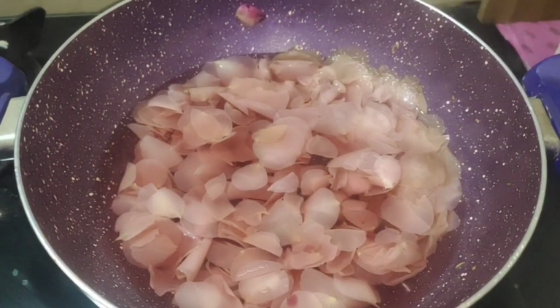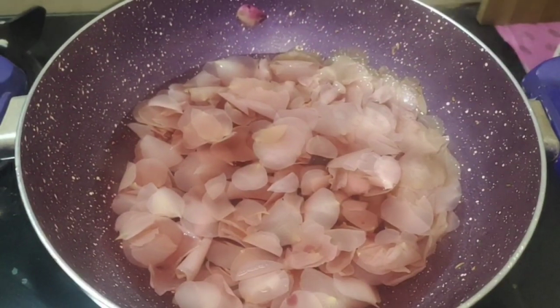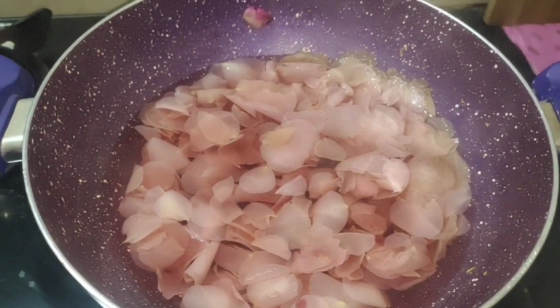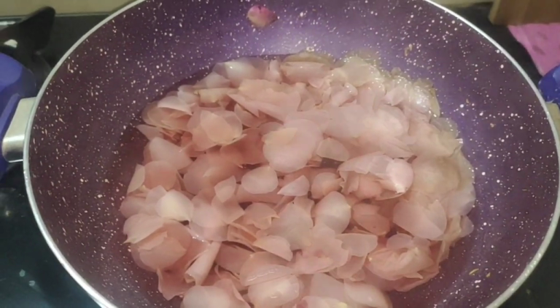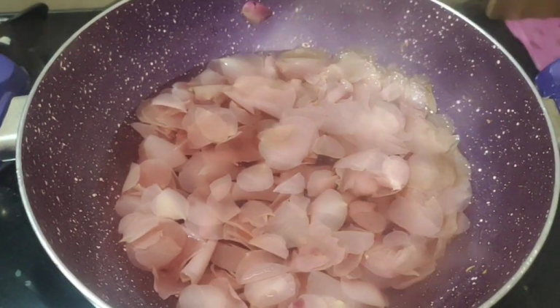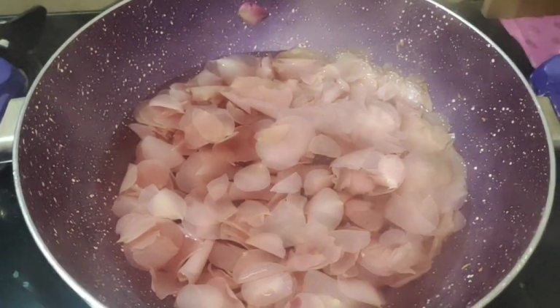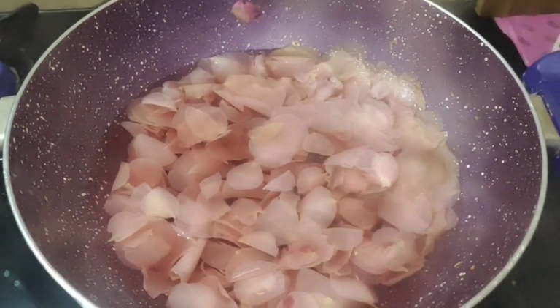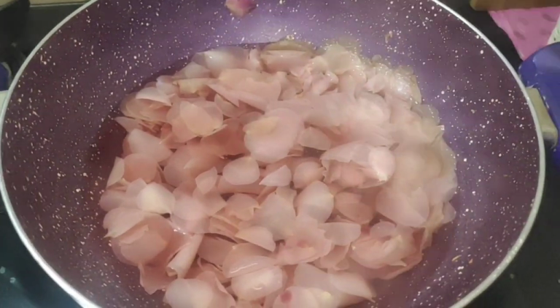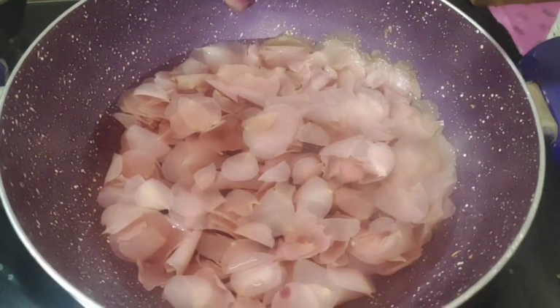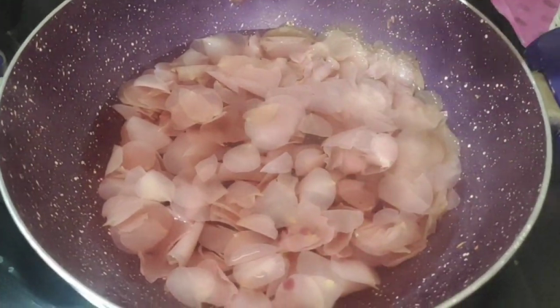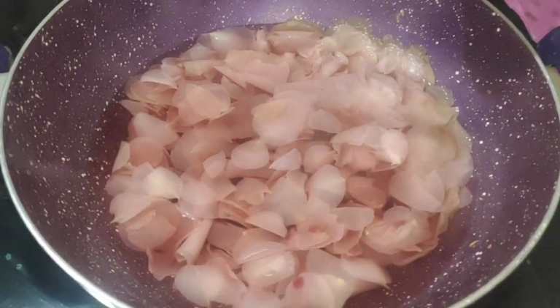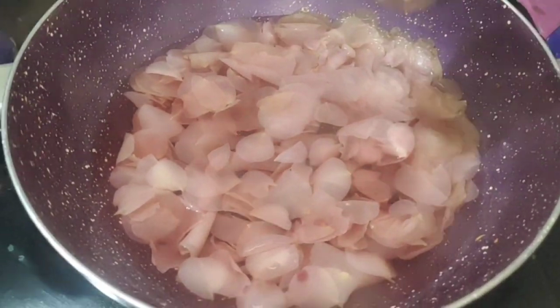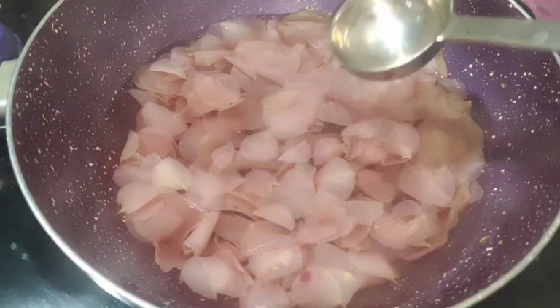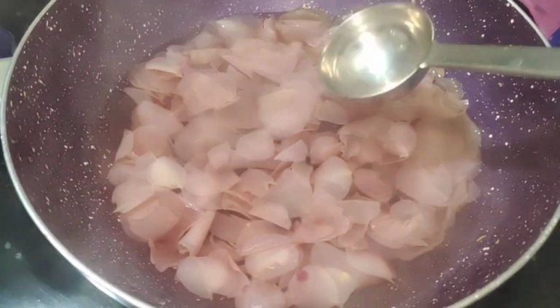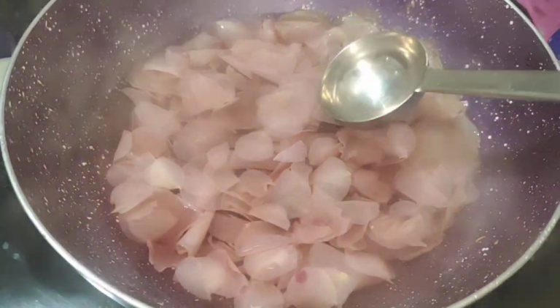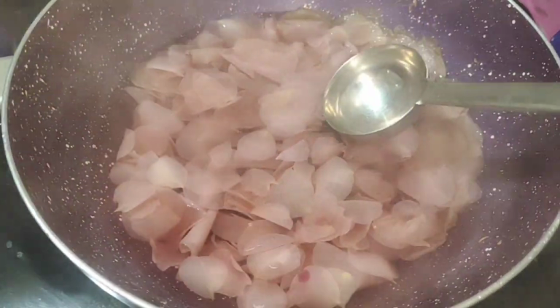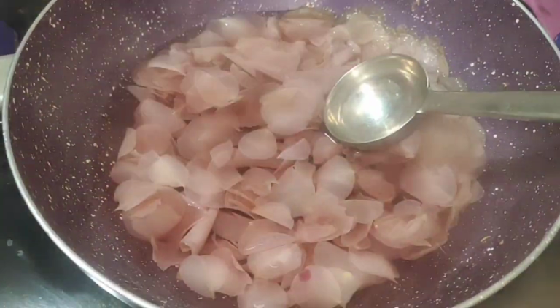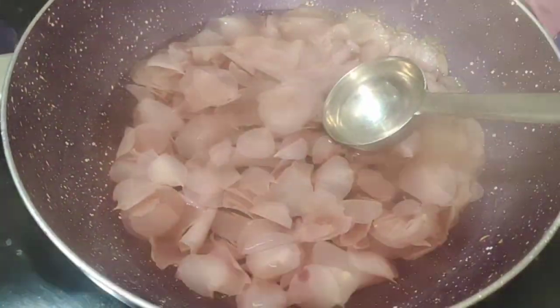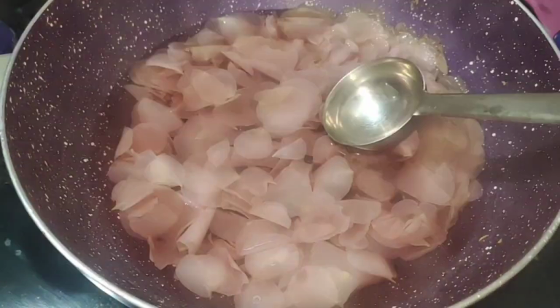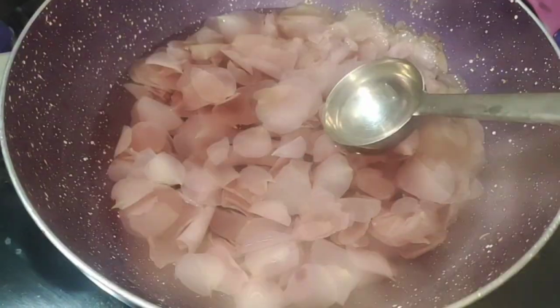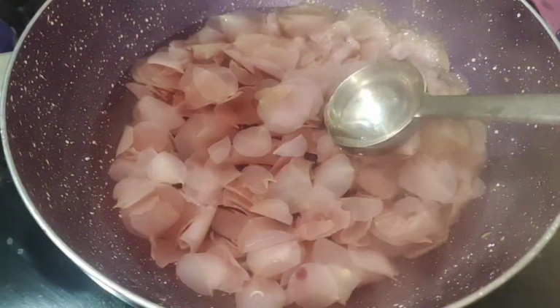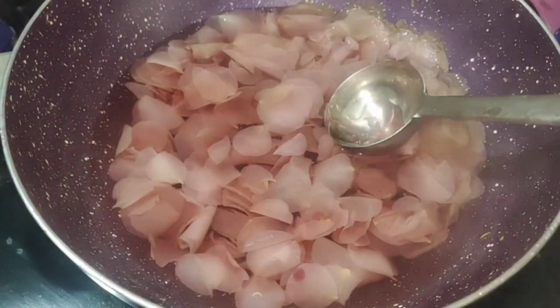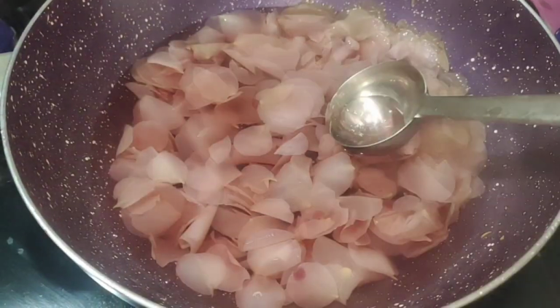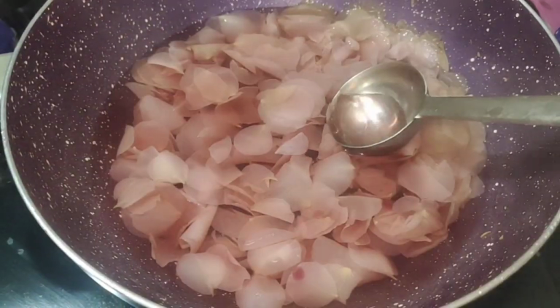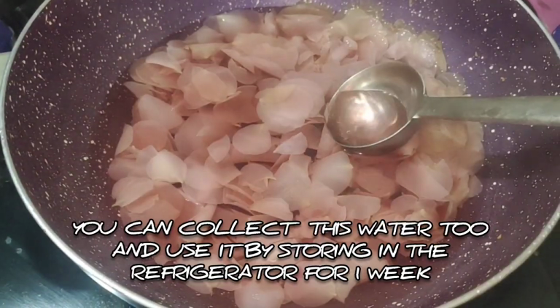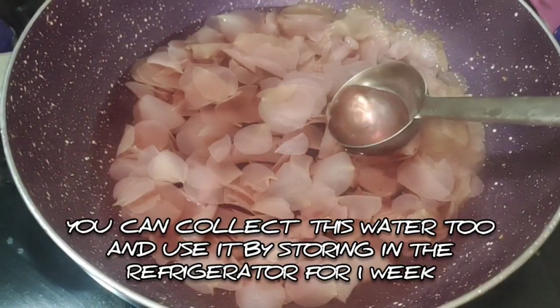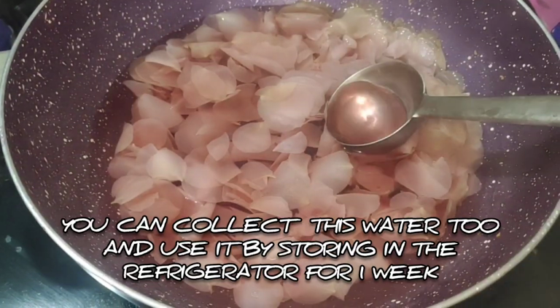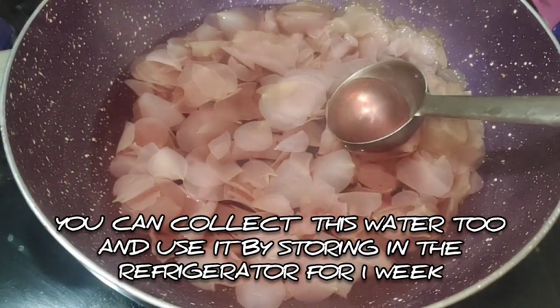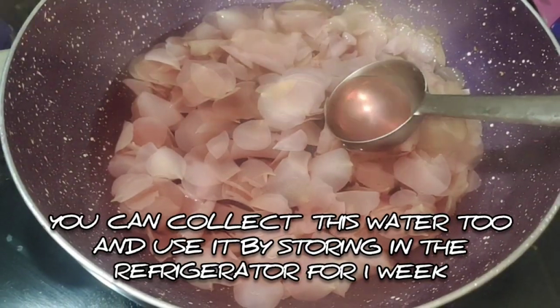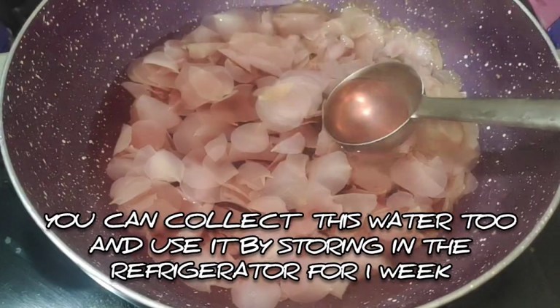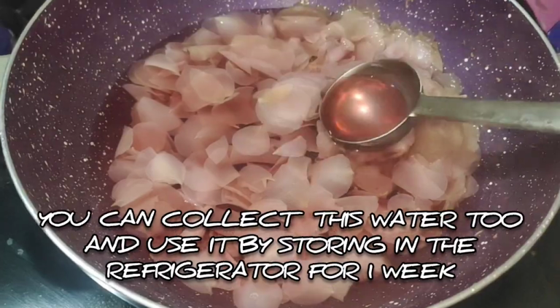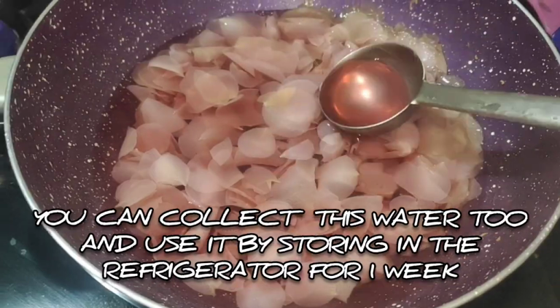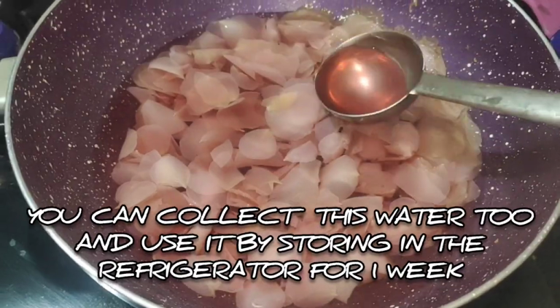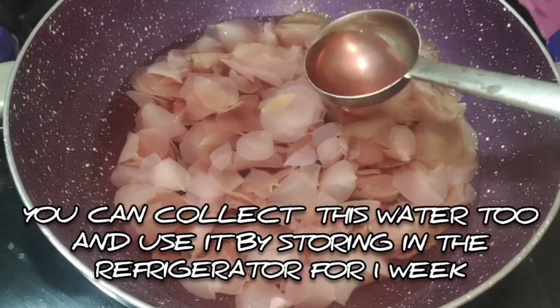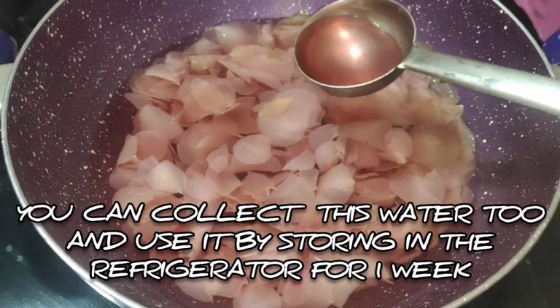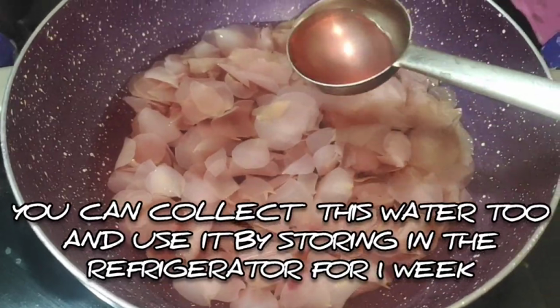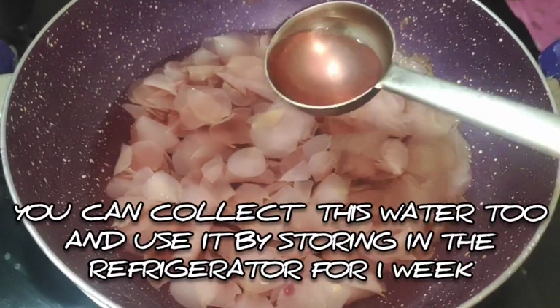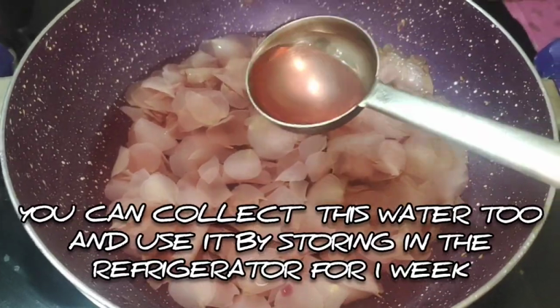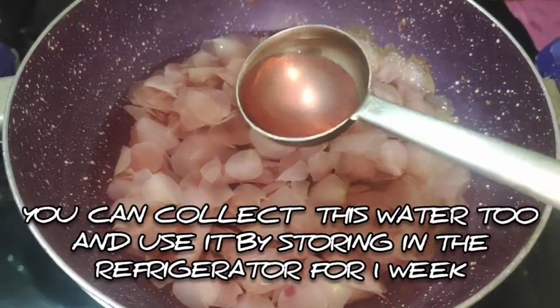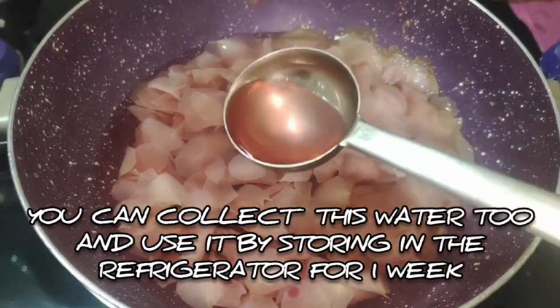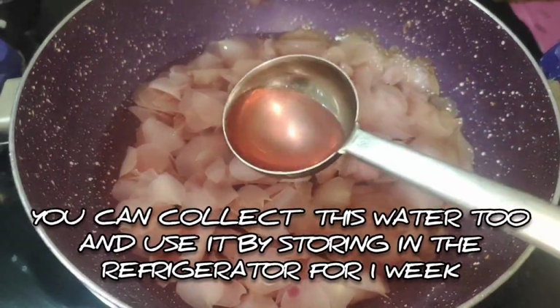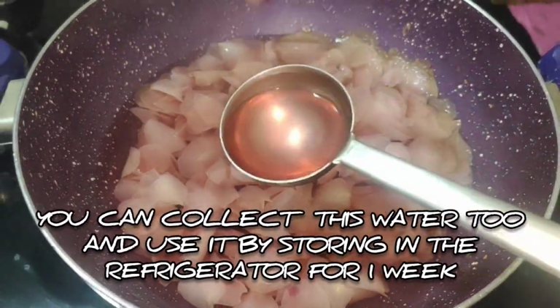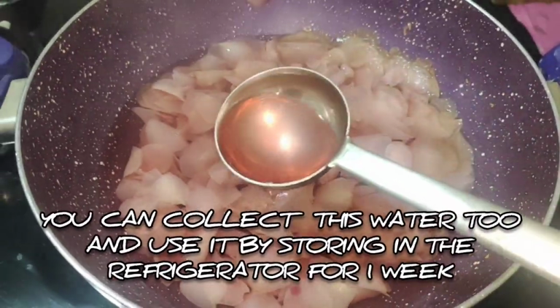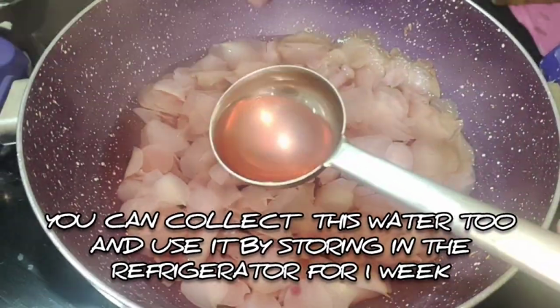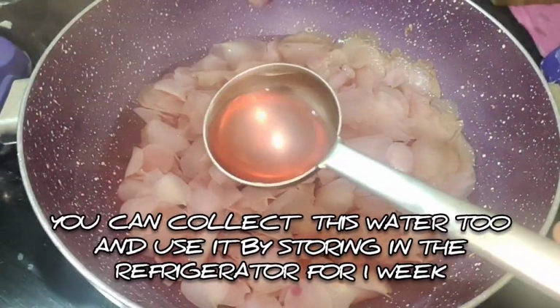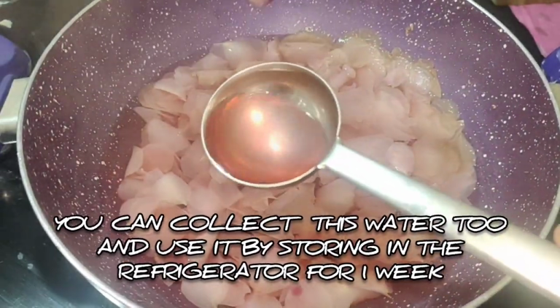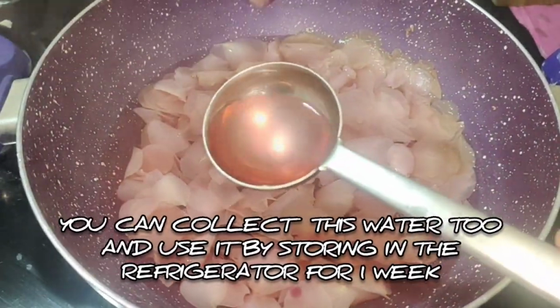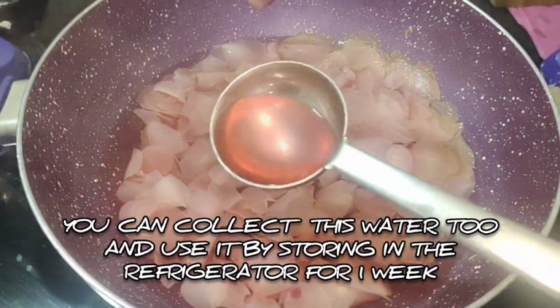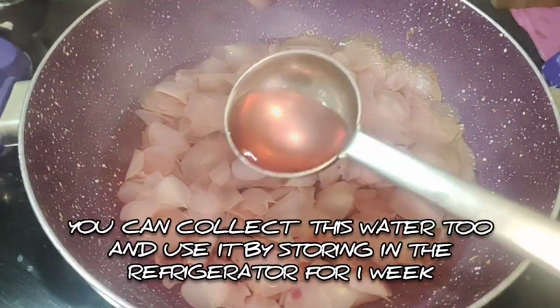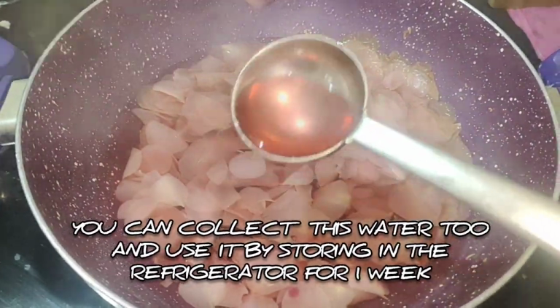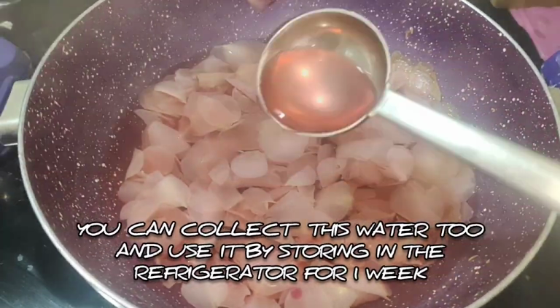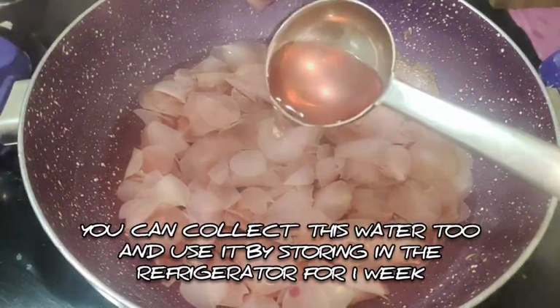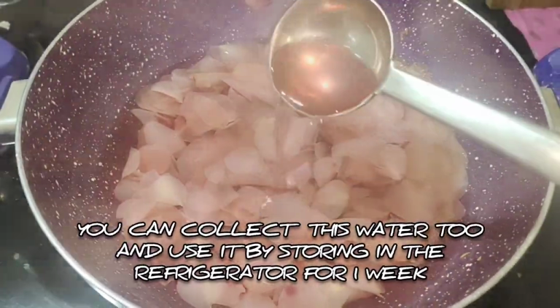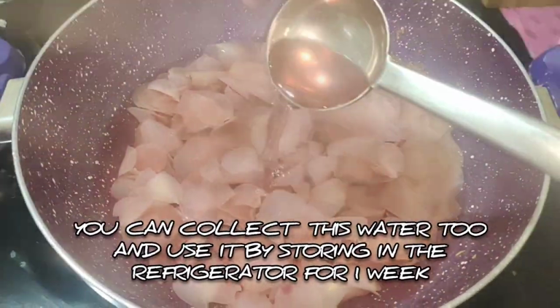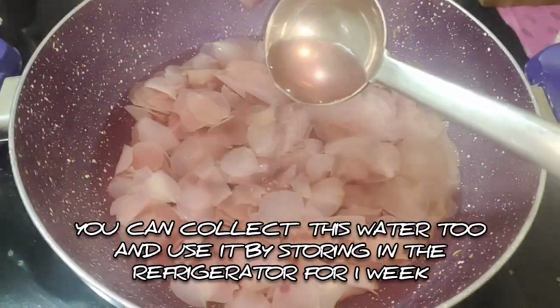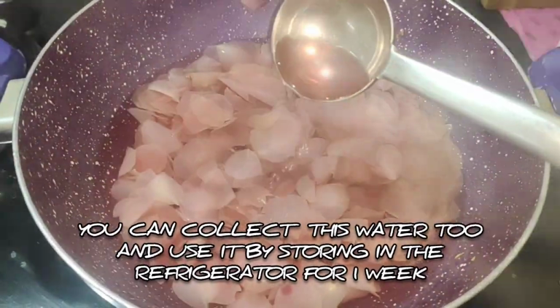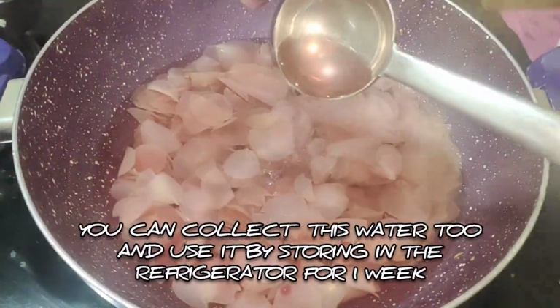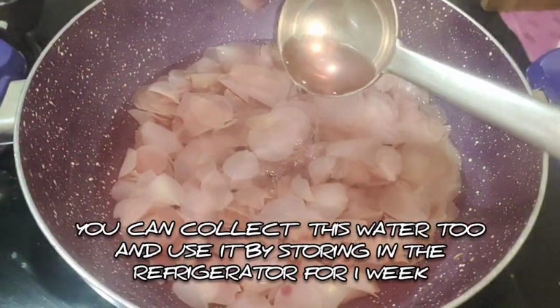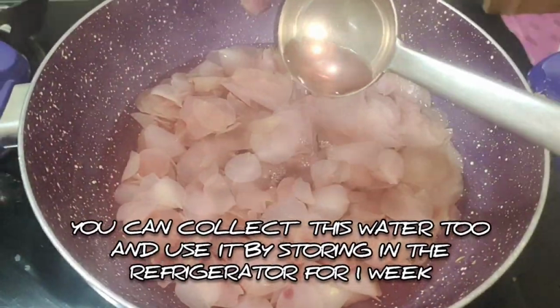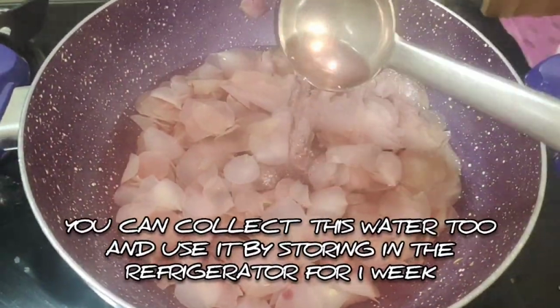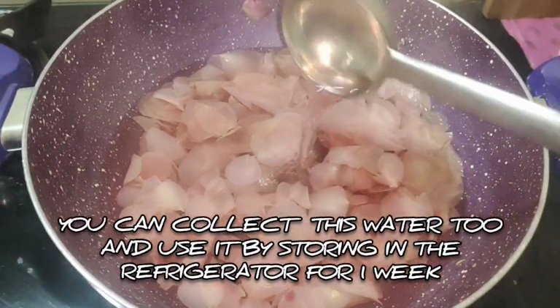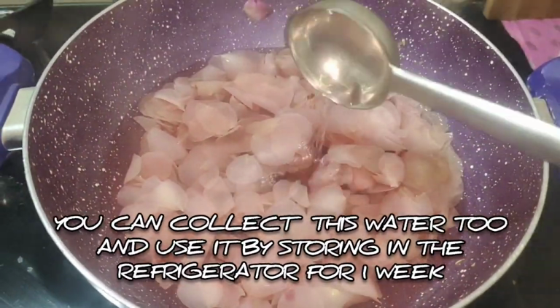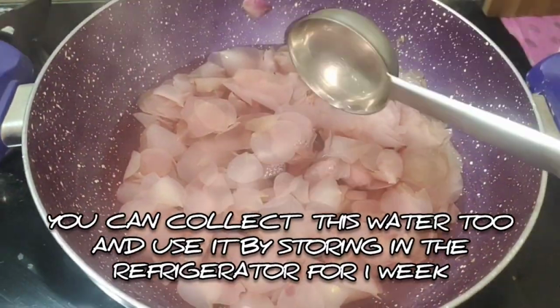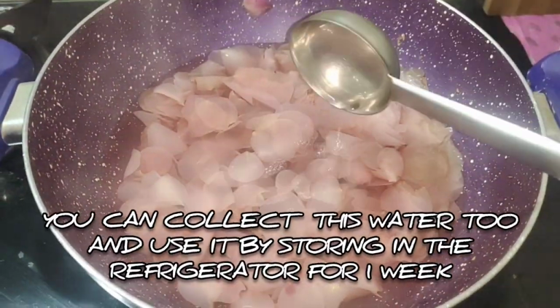Let's use the petals to heat the water for the second method. We can store this in the fridge for 1 week.